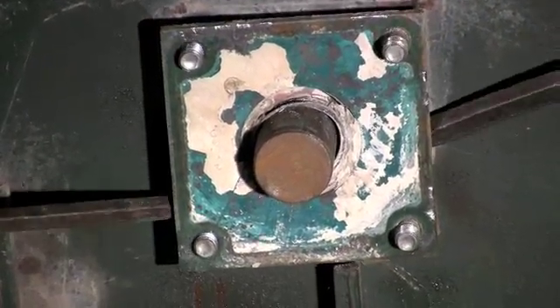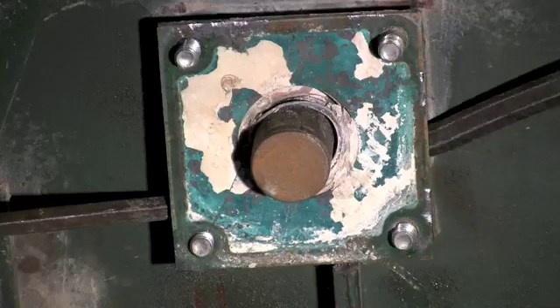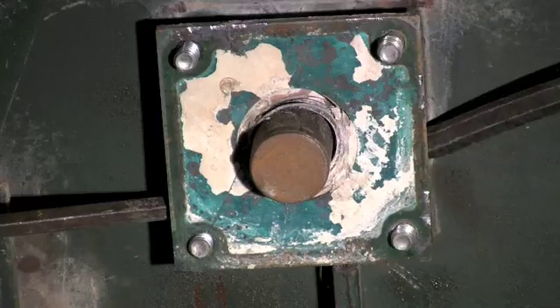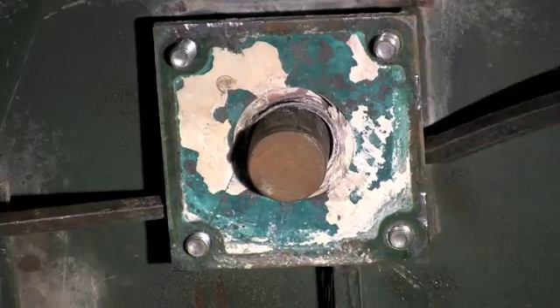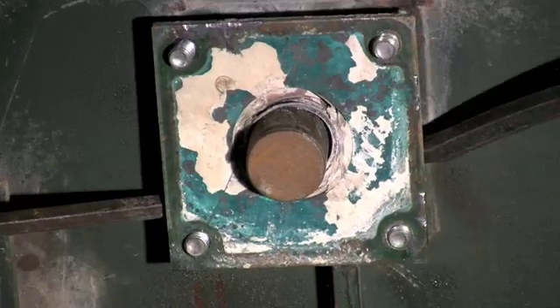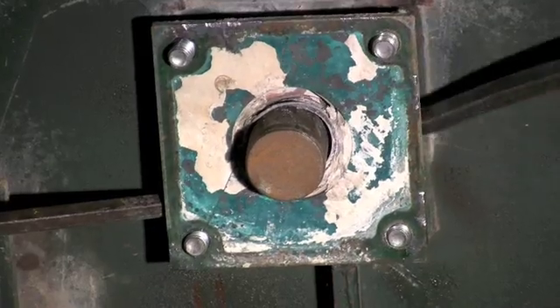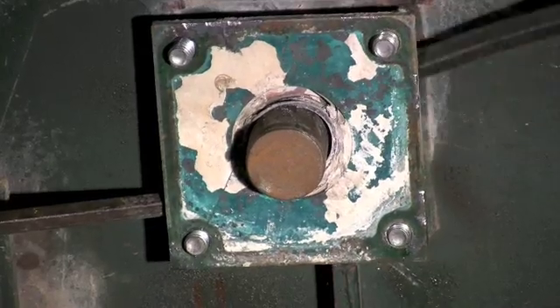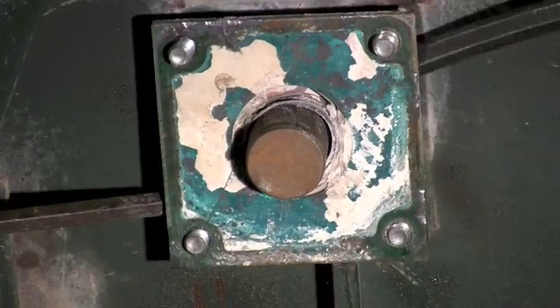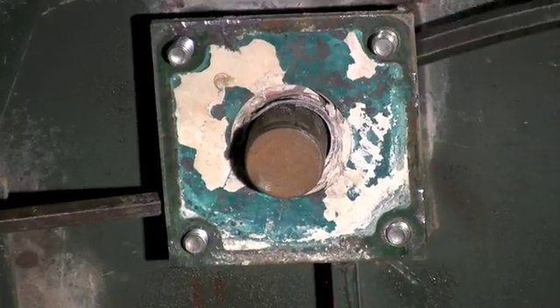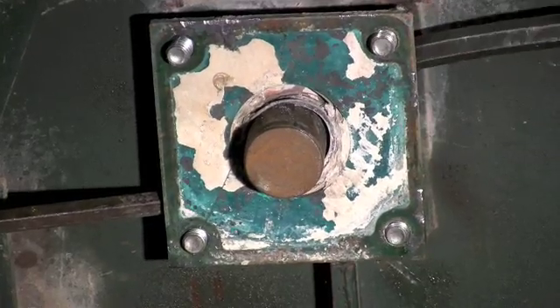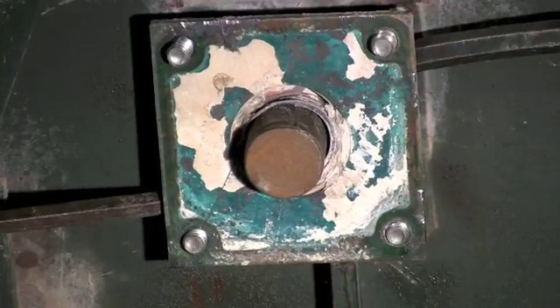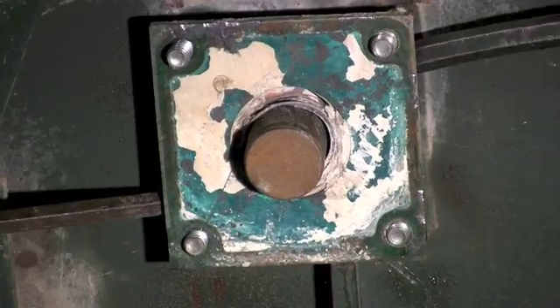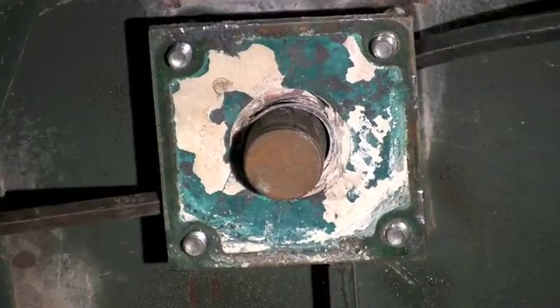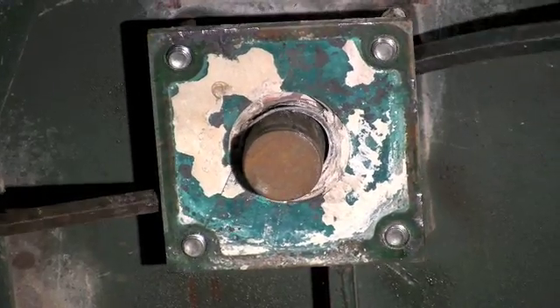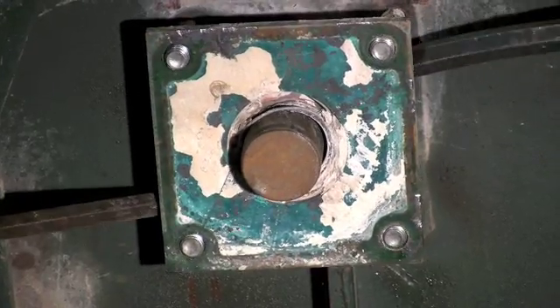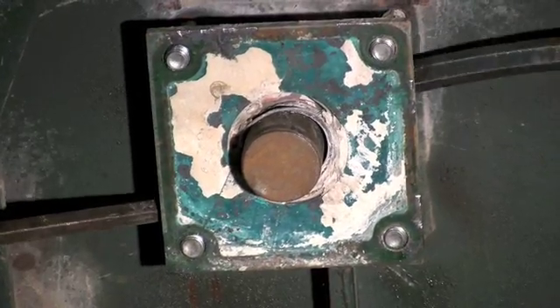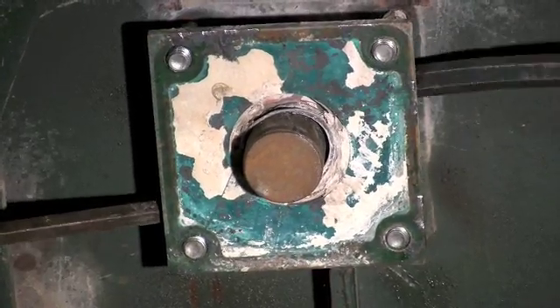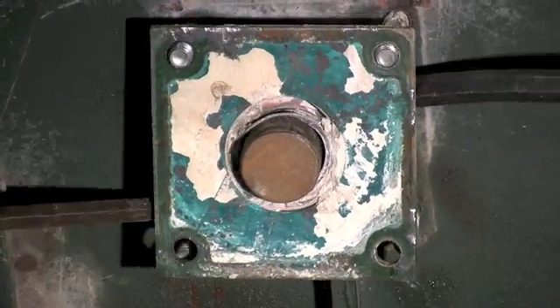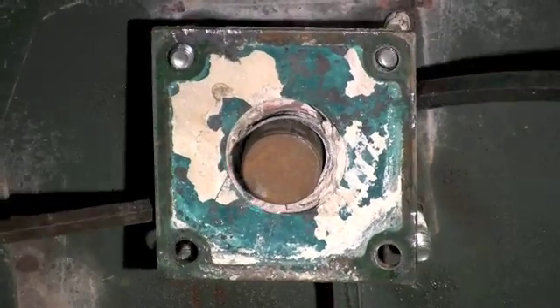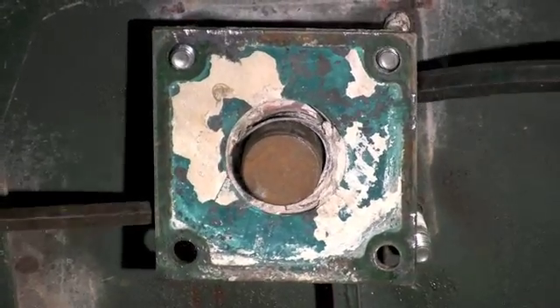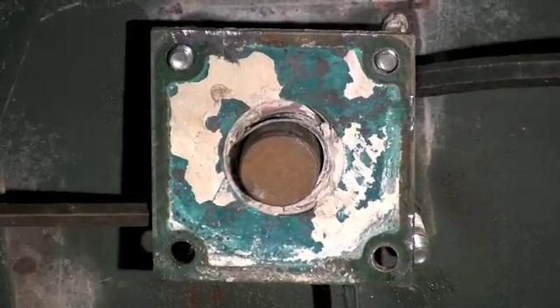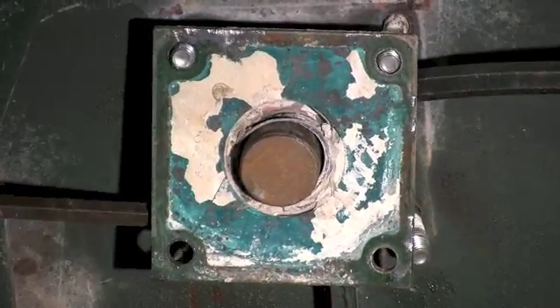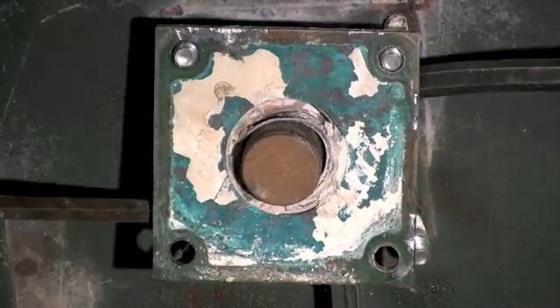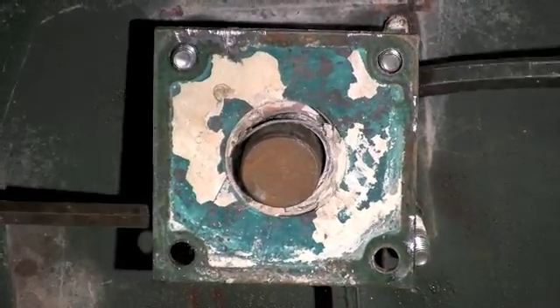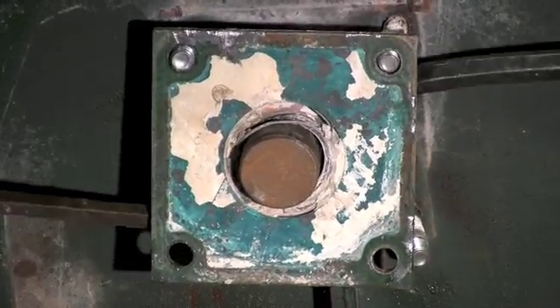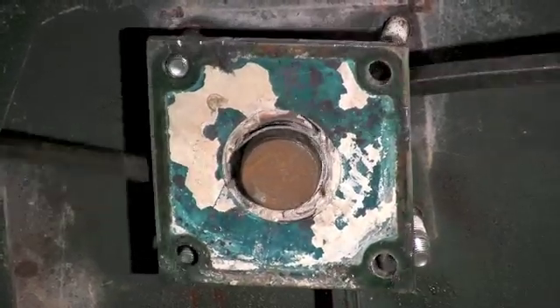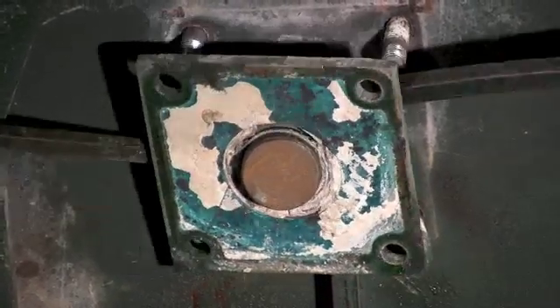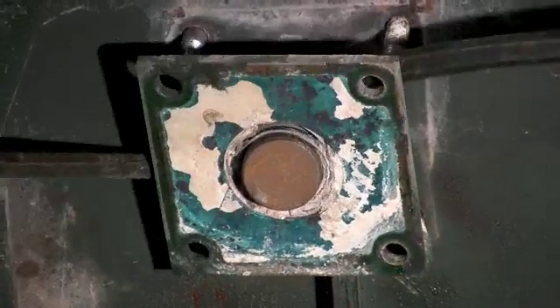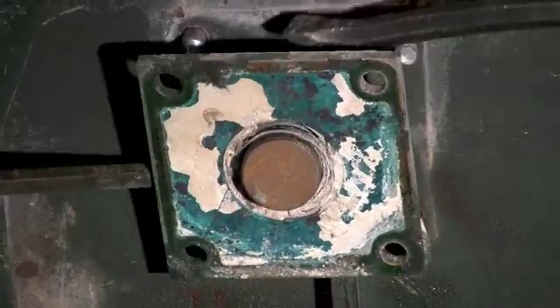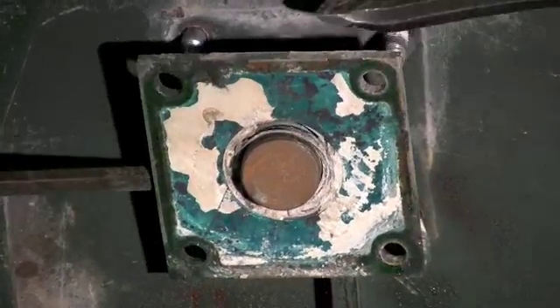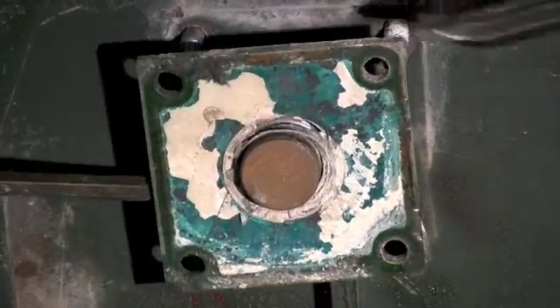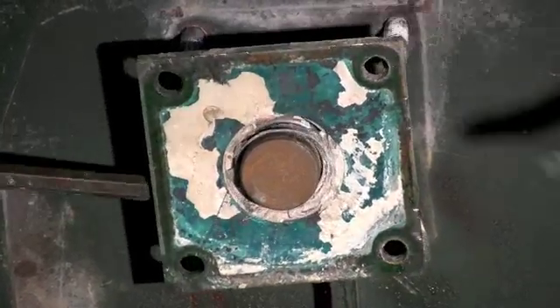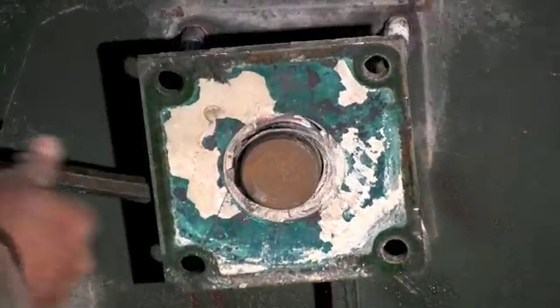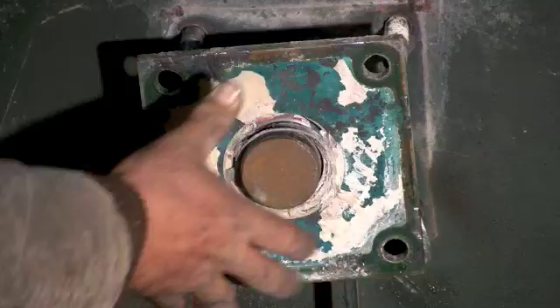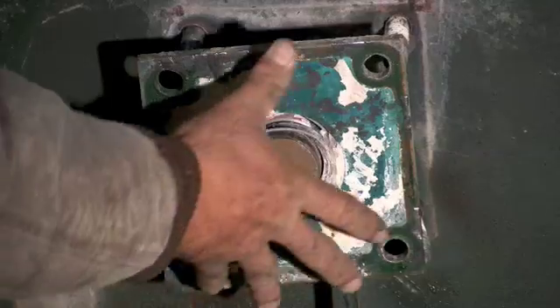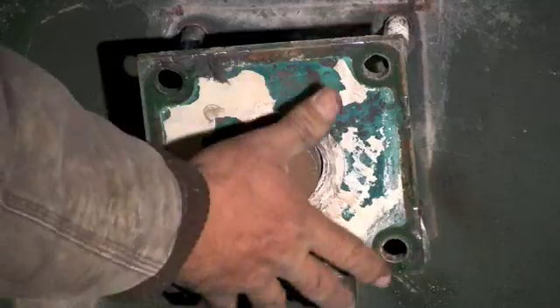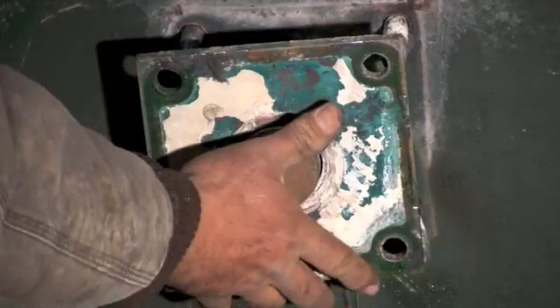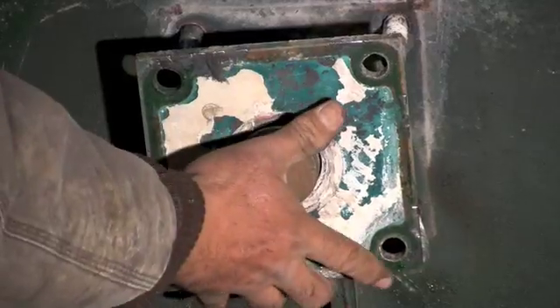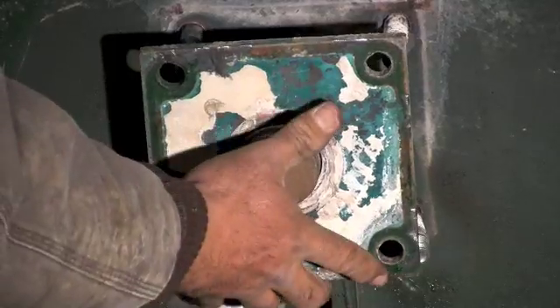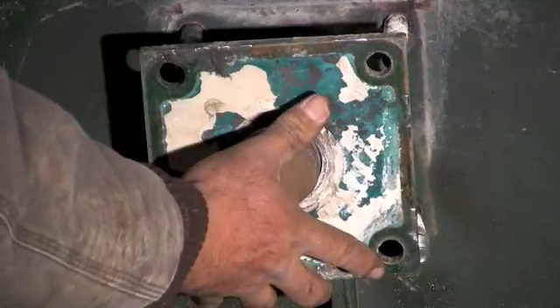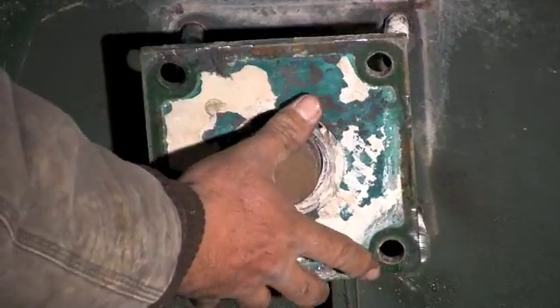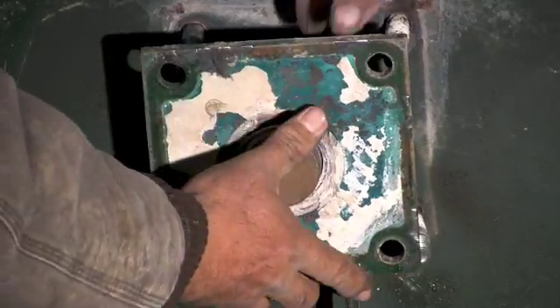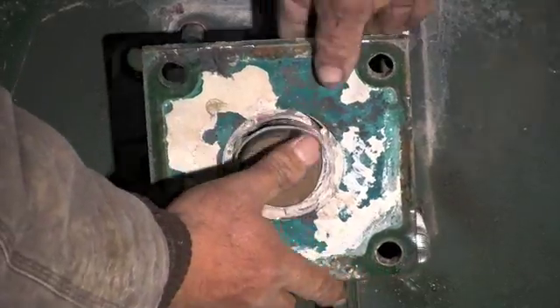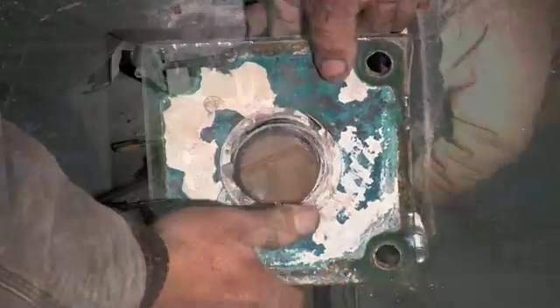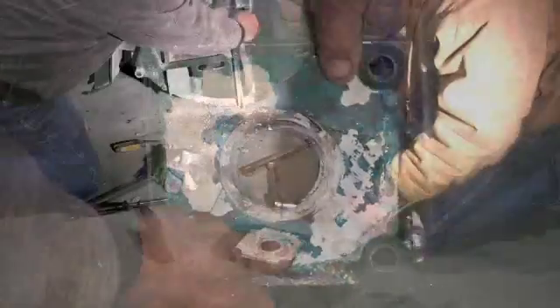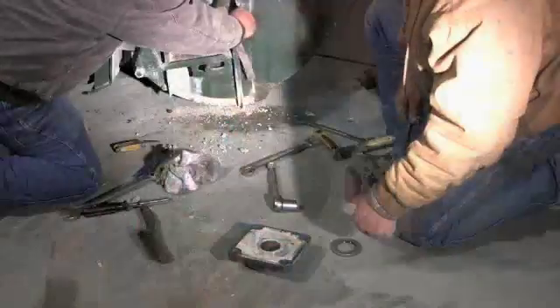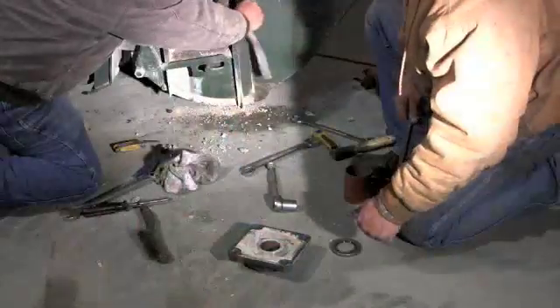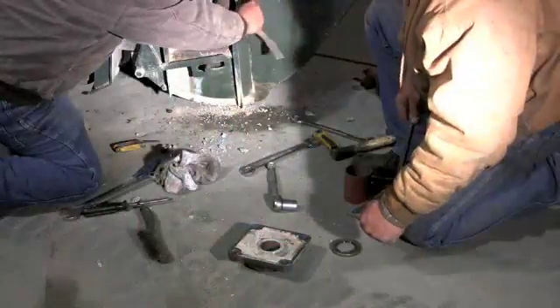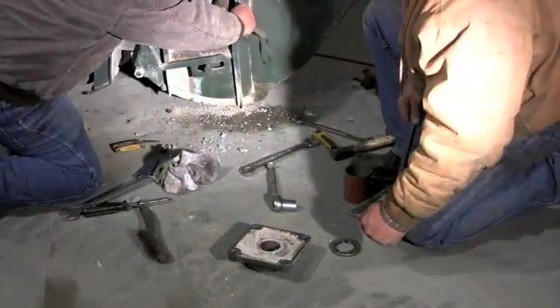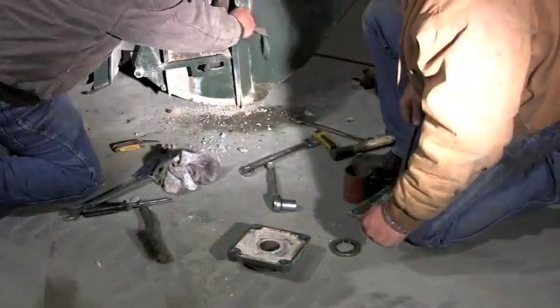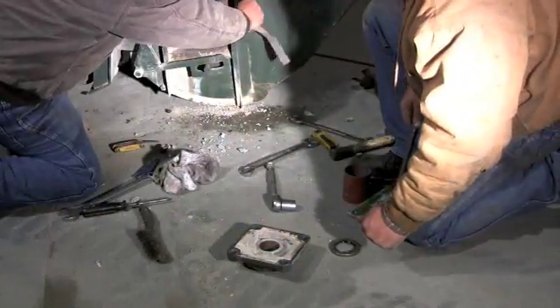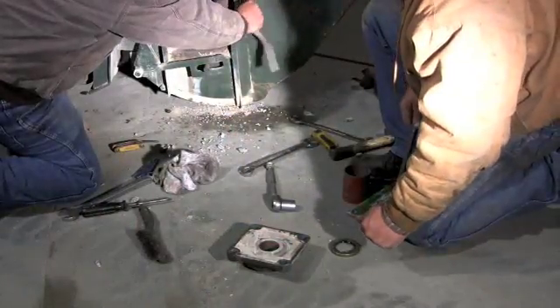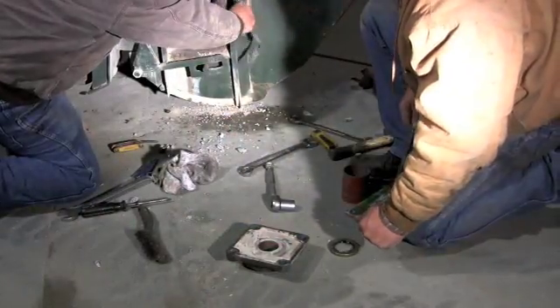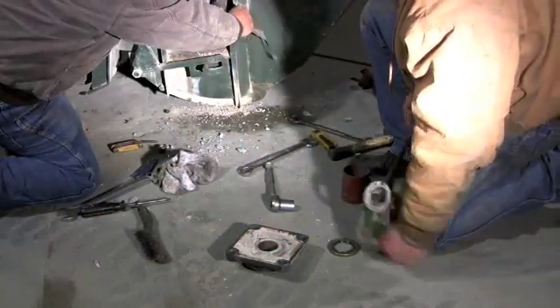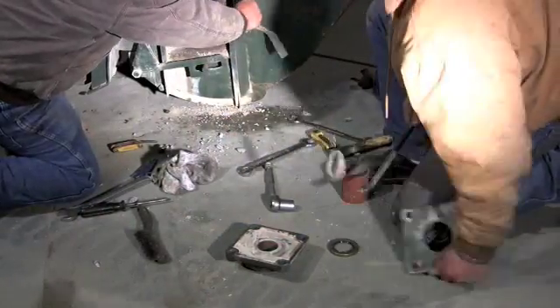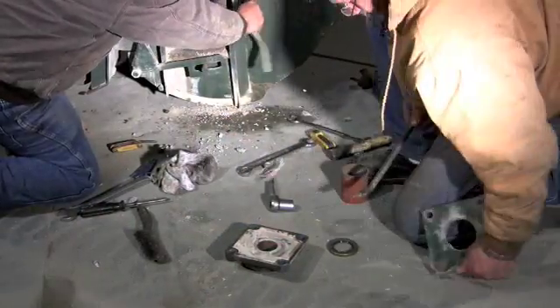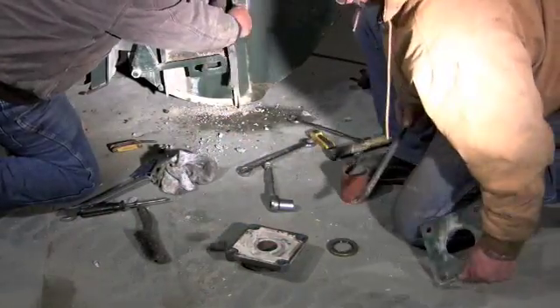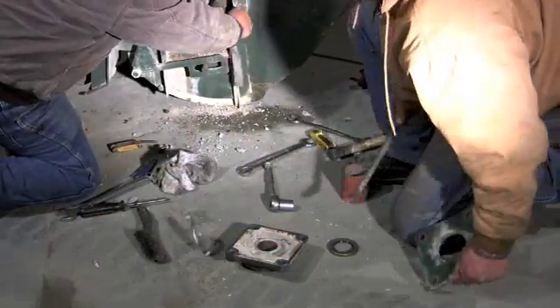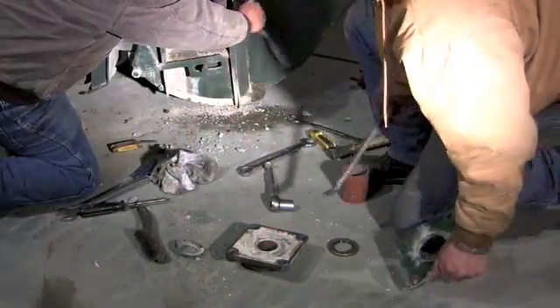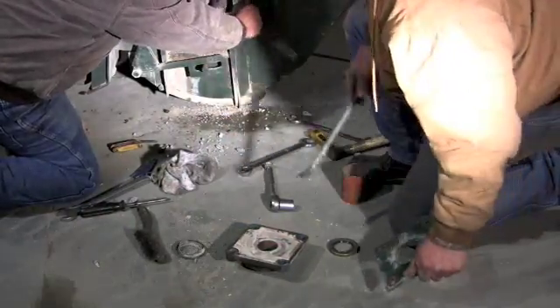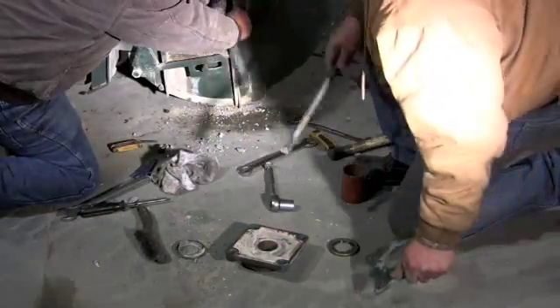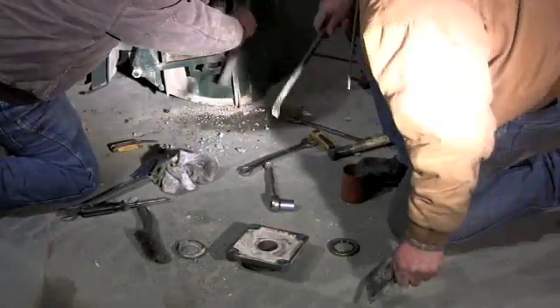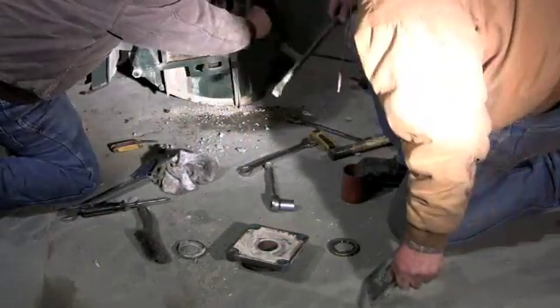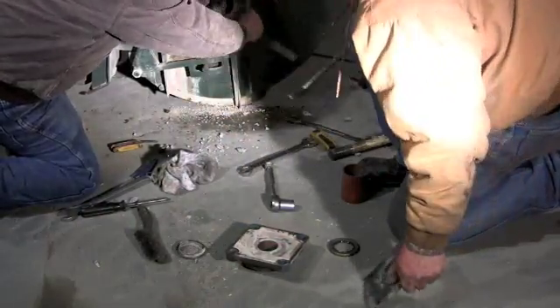Once we have removed the bearing, we can take off the plate that holds the inner seal. The inner seal is then pried out and replaced.